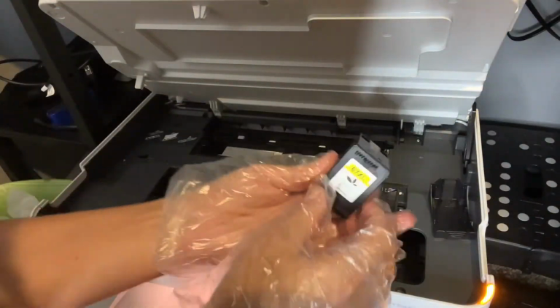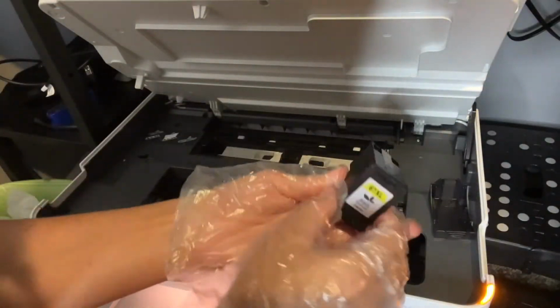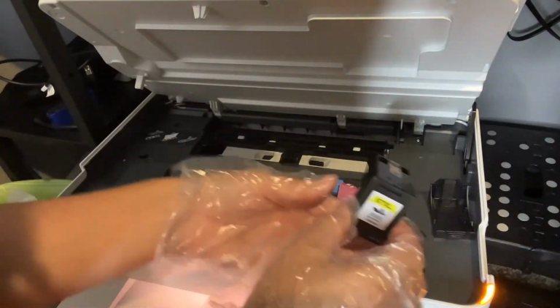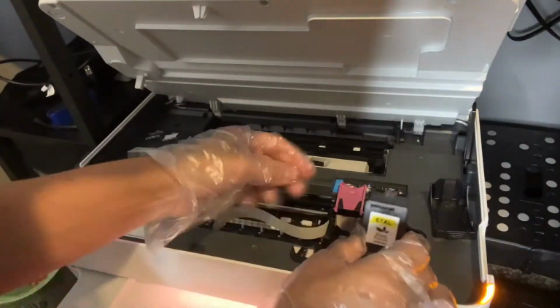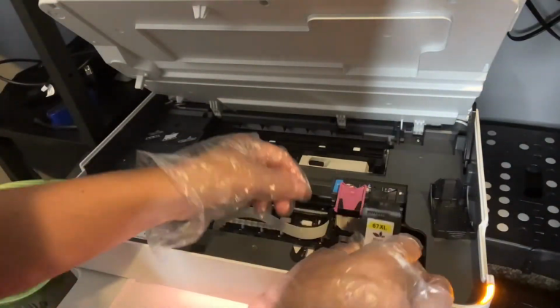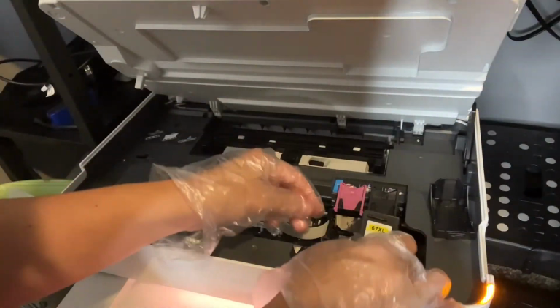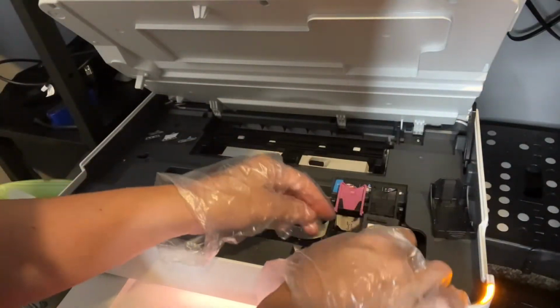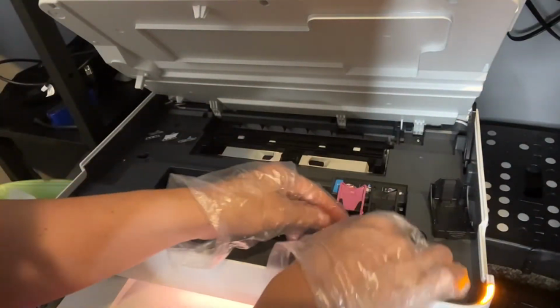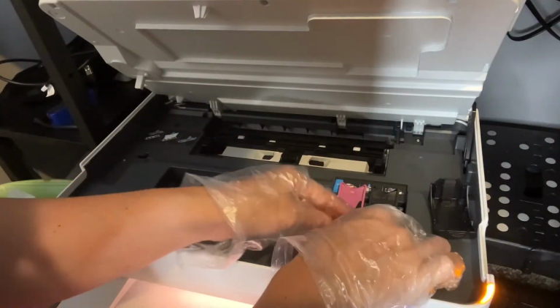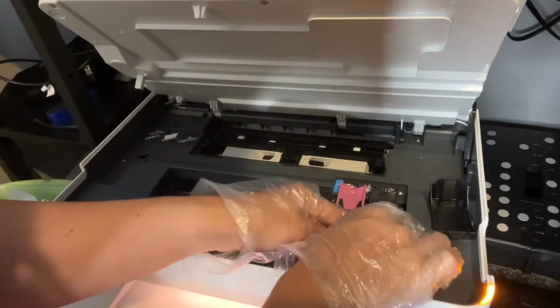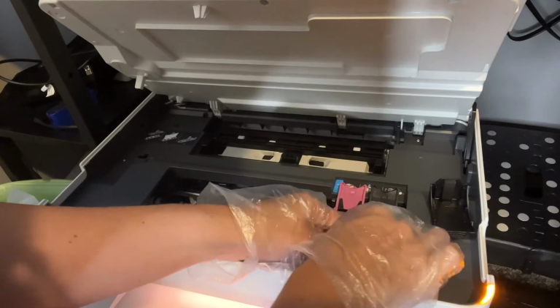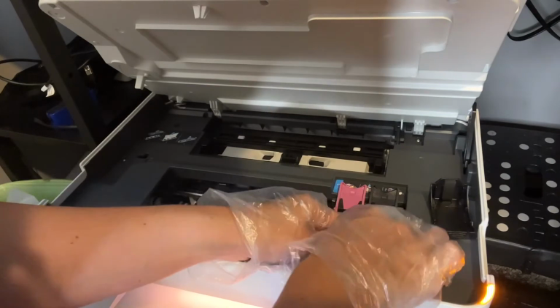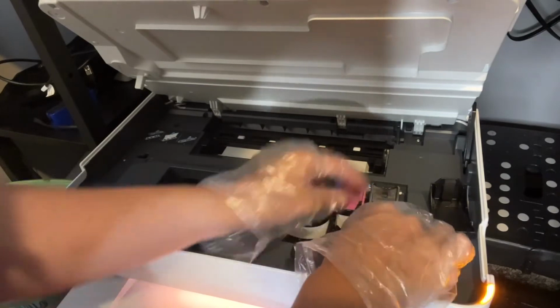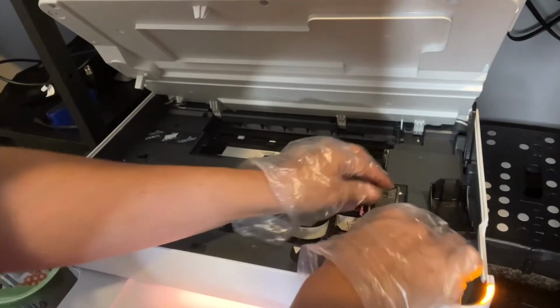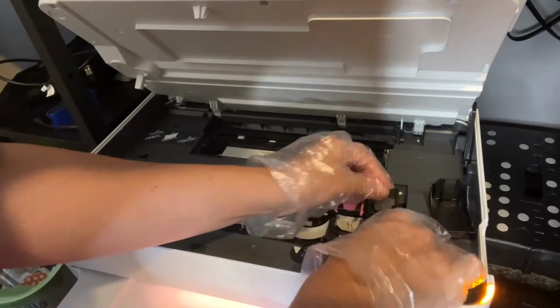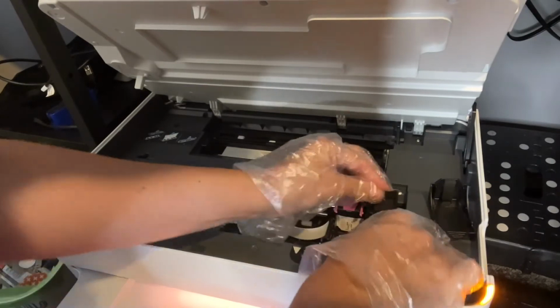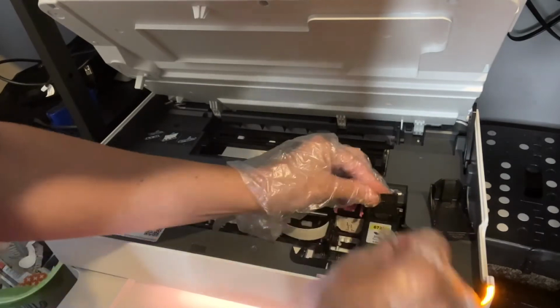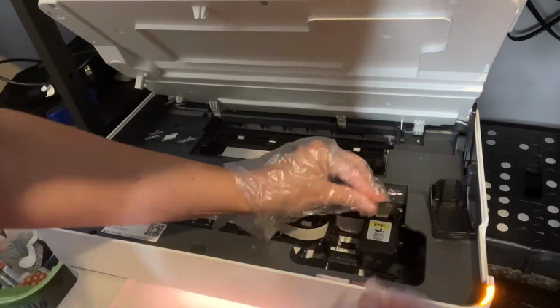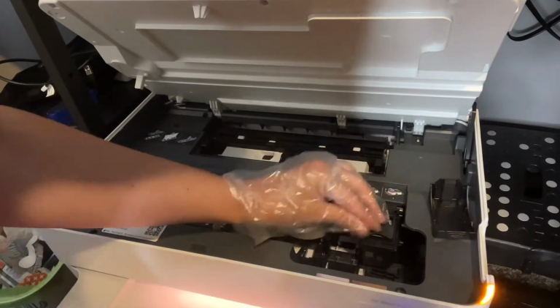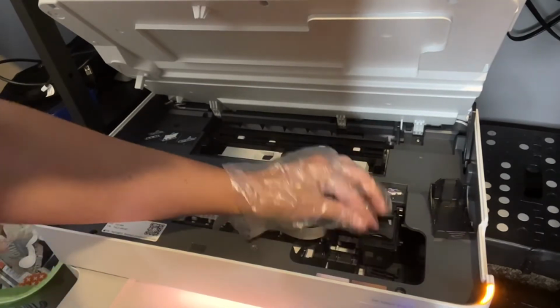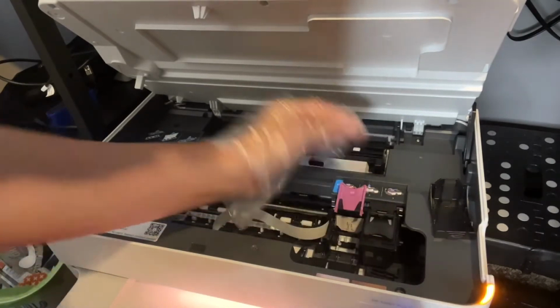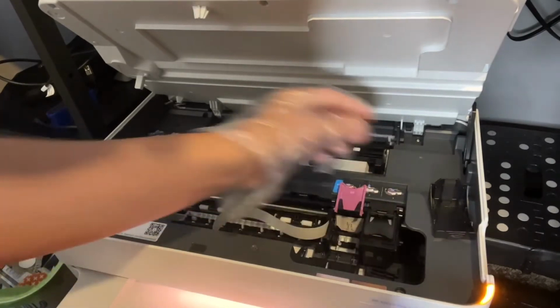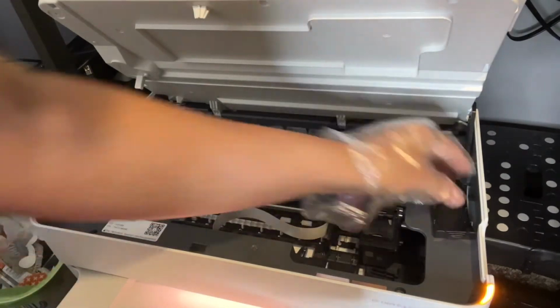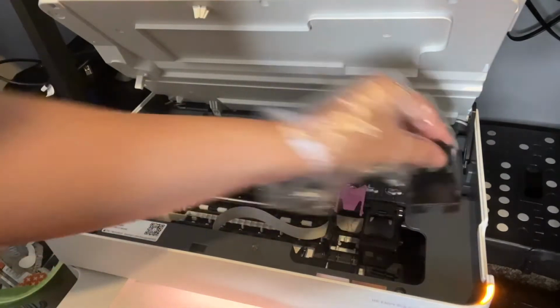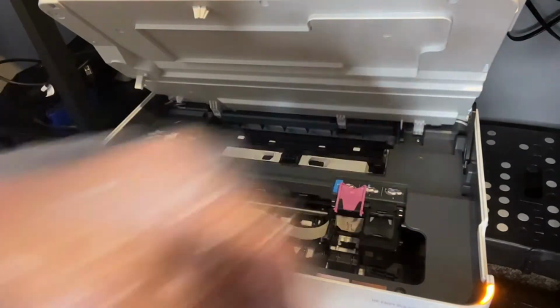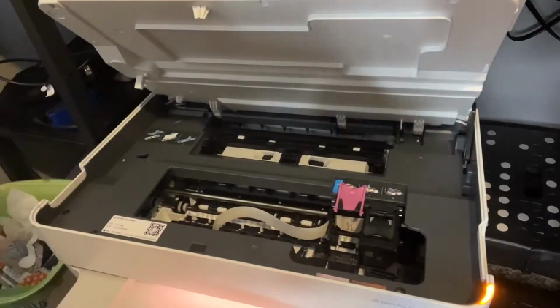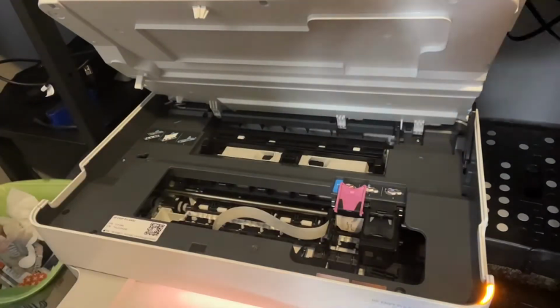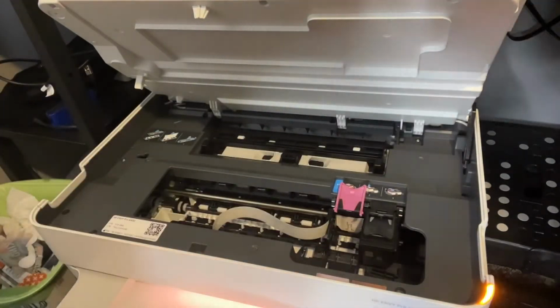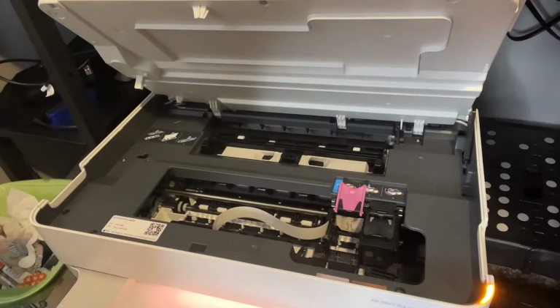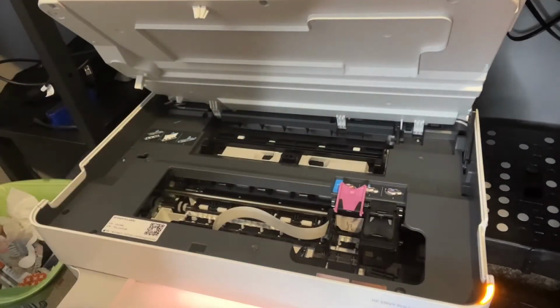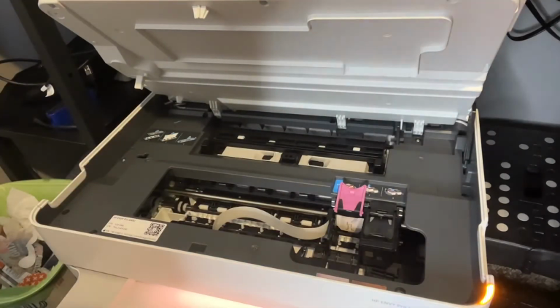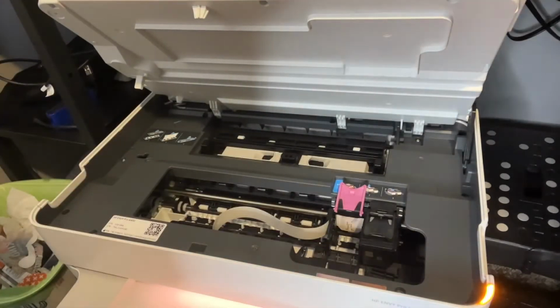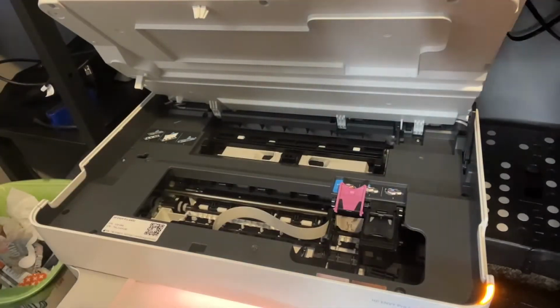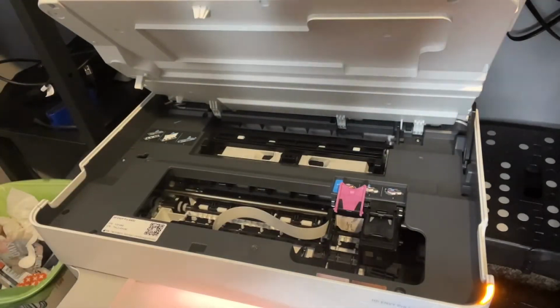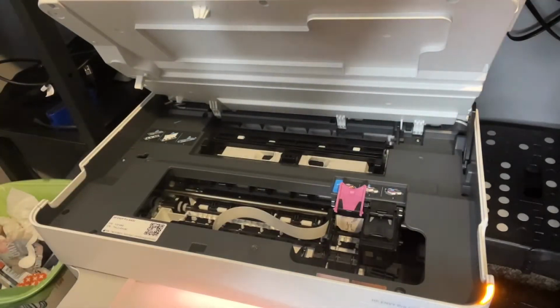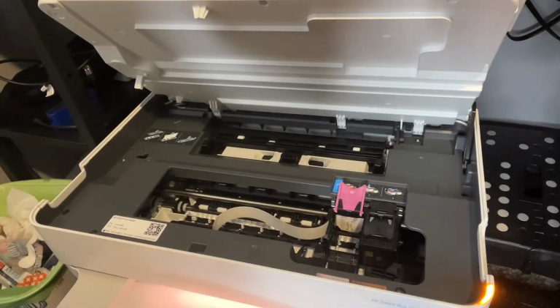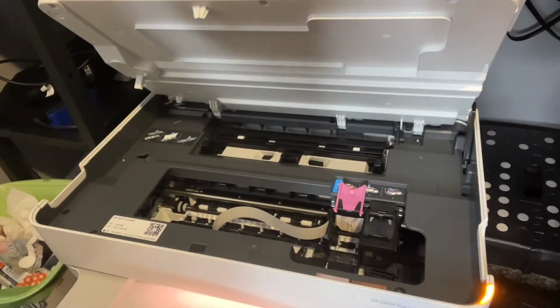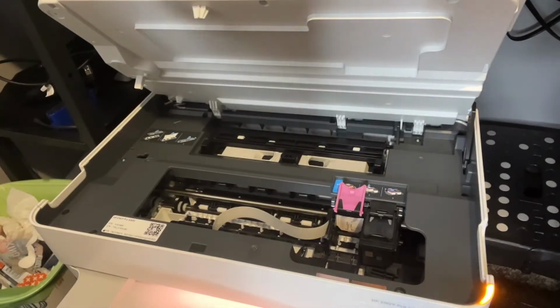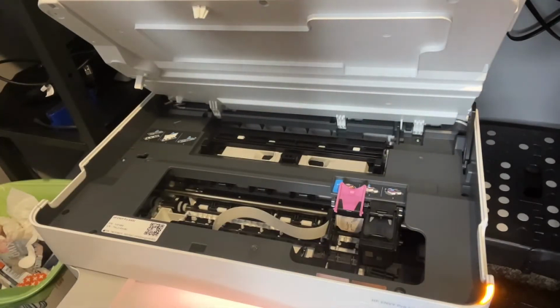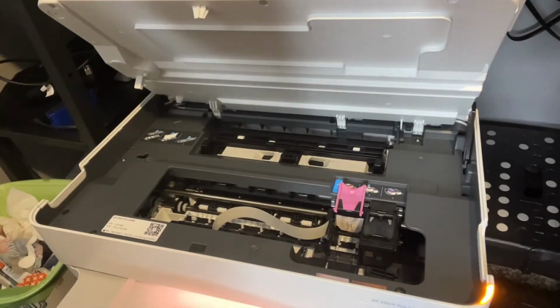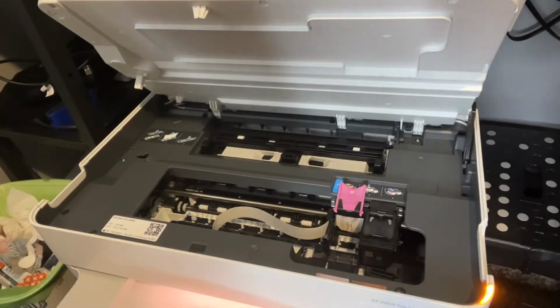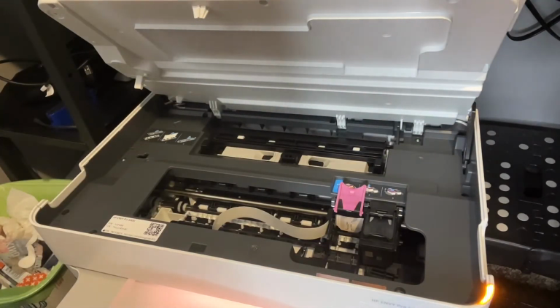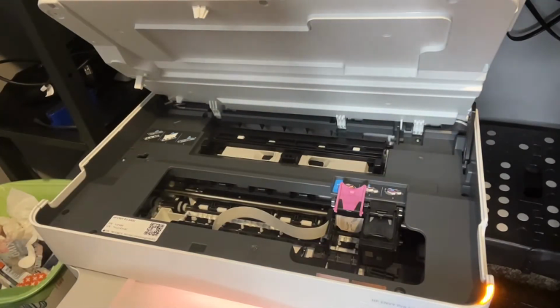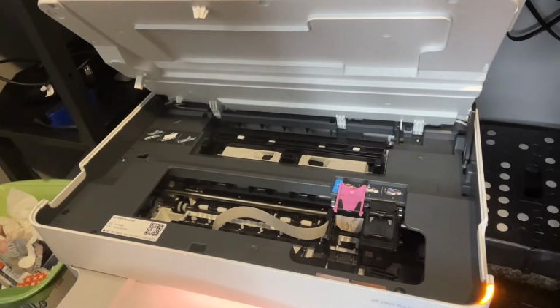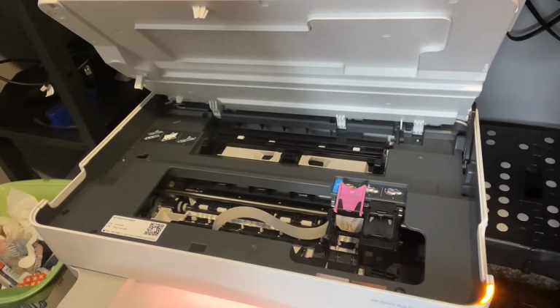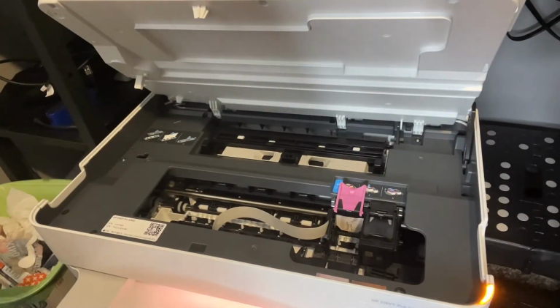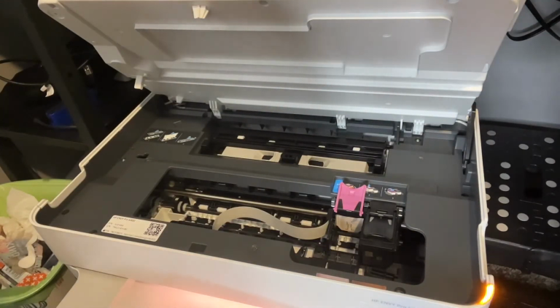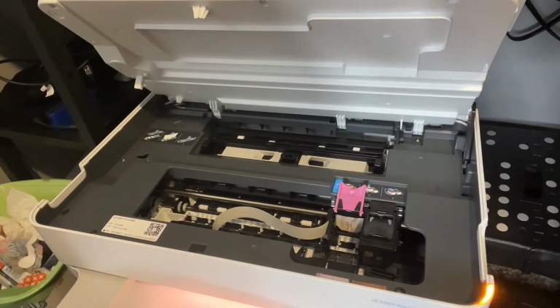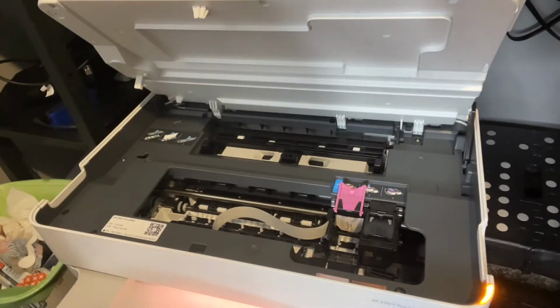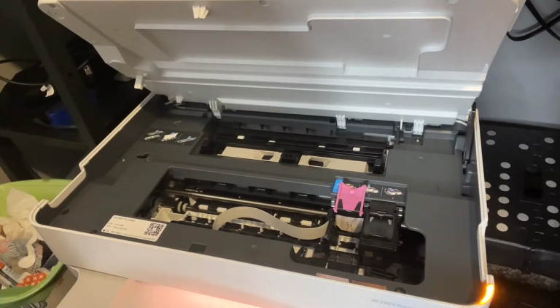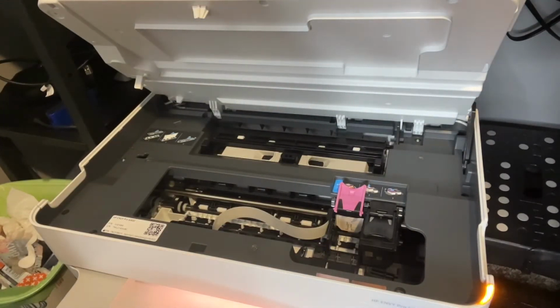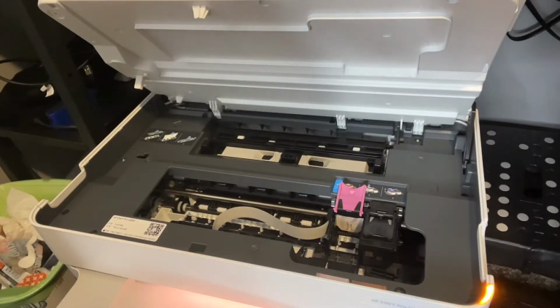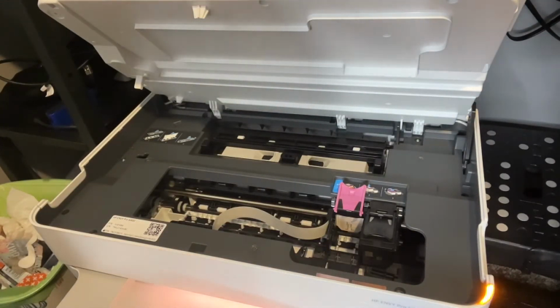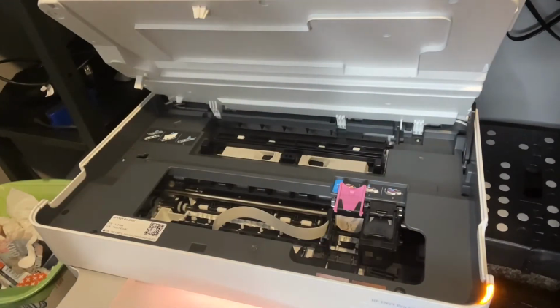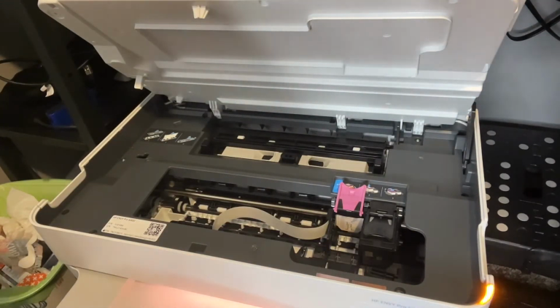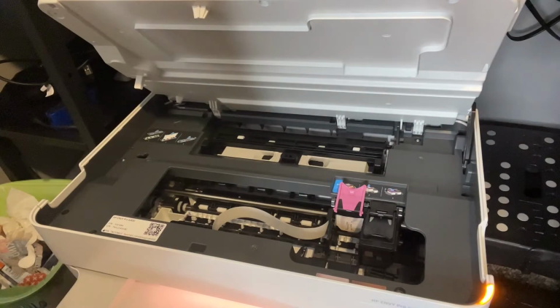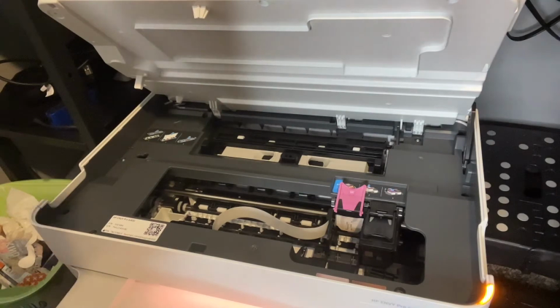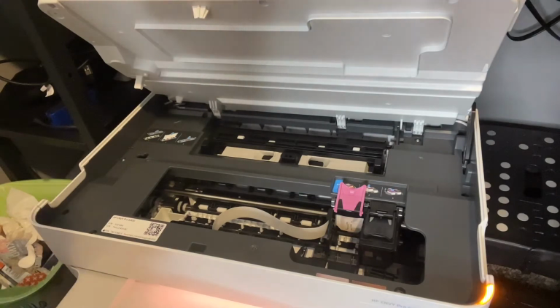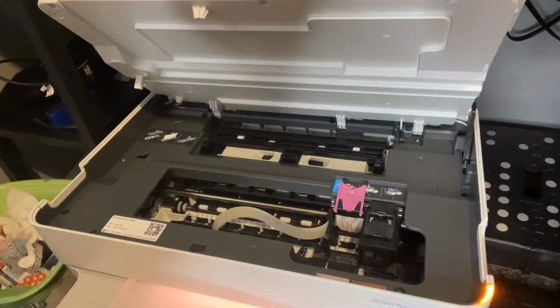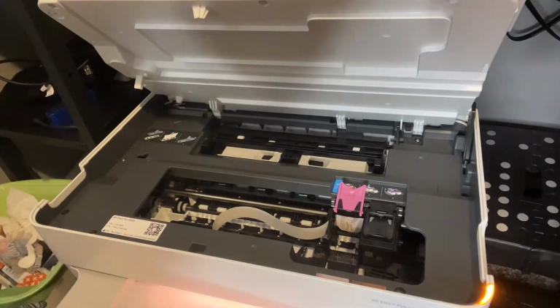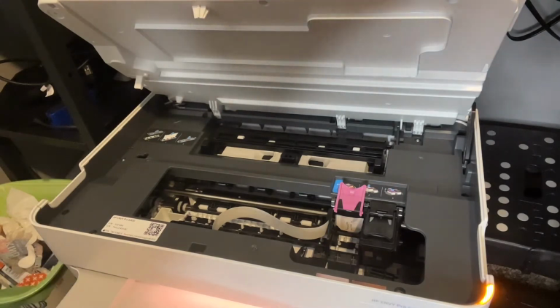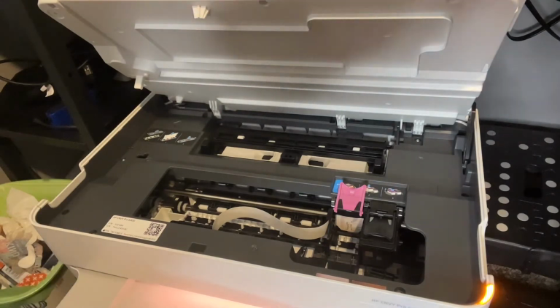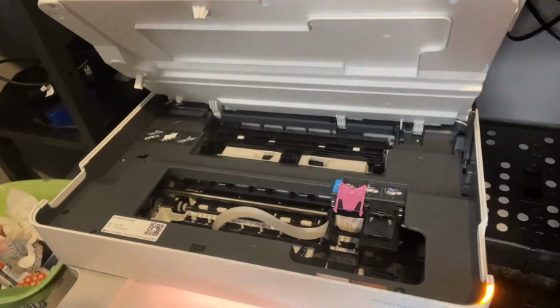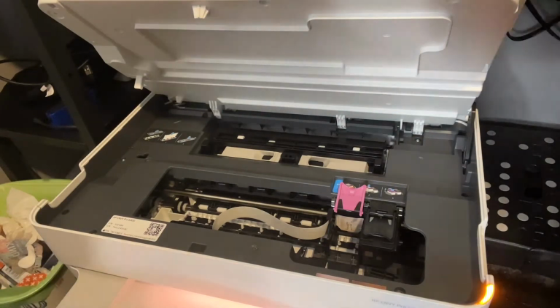These can be instantly identified by your printer and work perfectly, making daily documents, reports, letters, graphics, and photos very clear and bright.